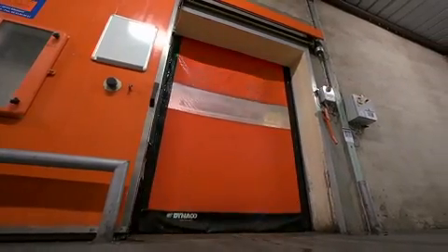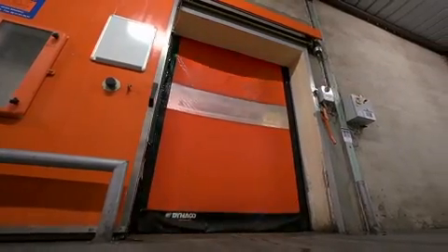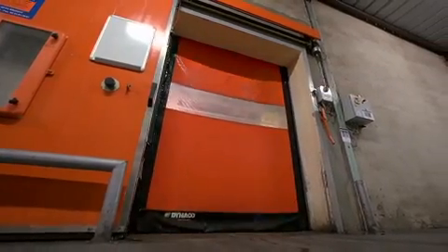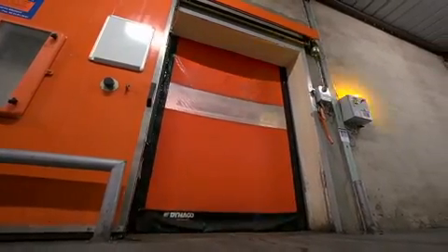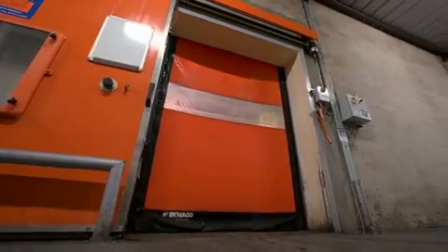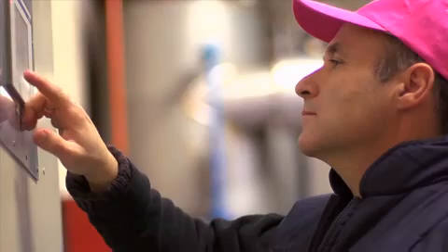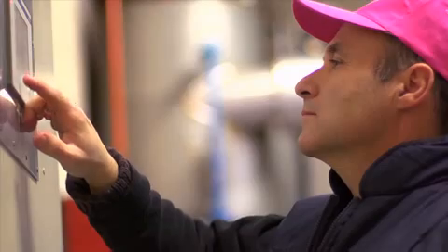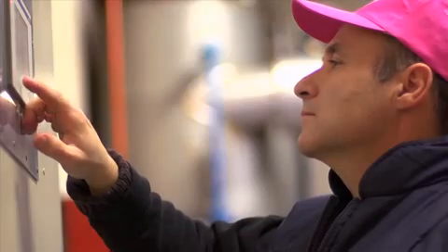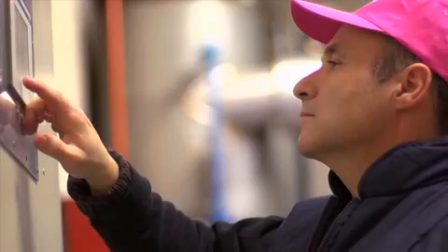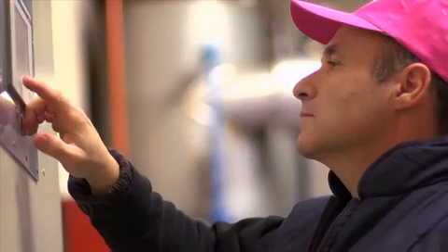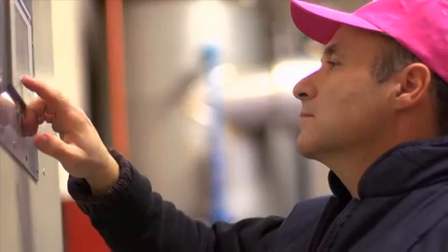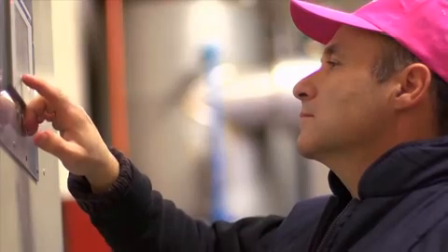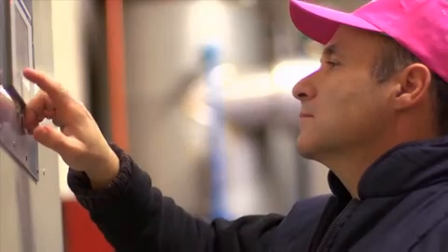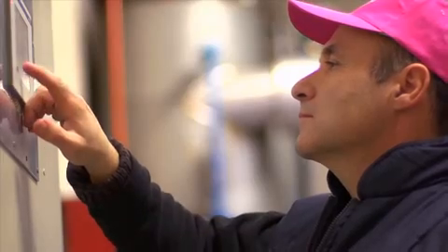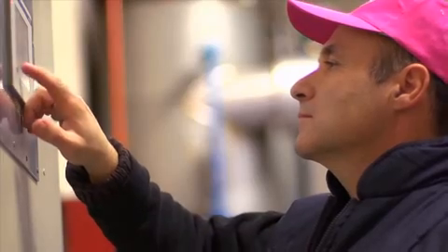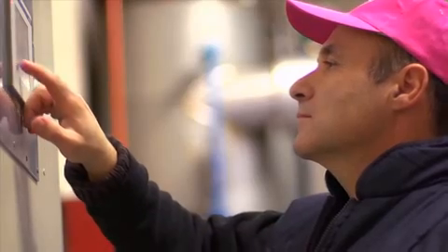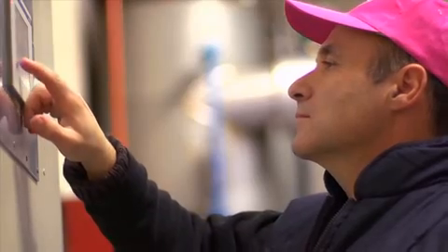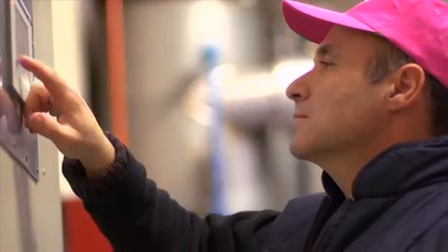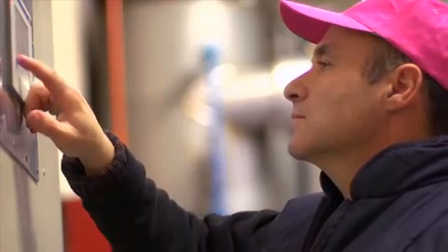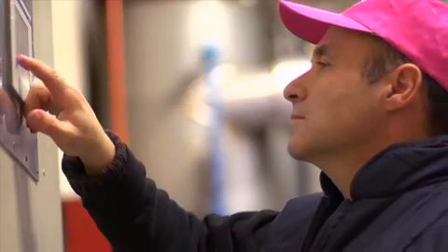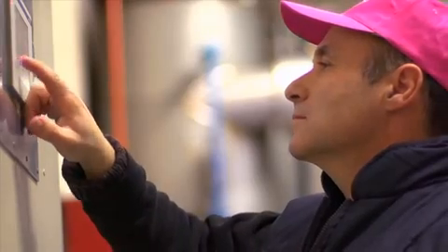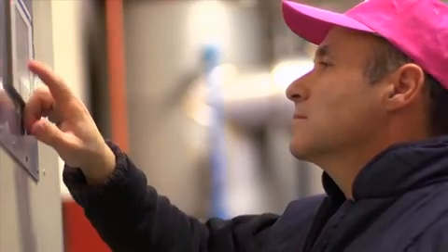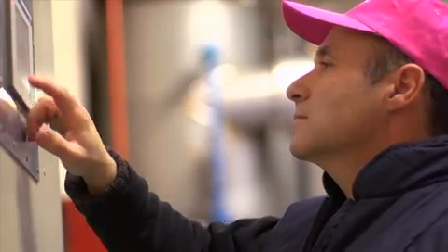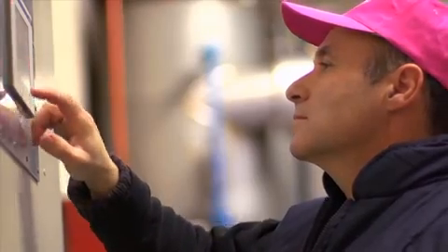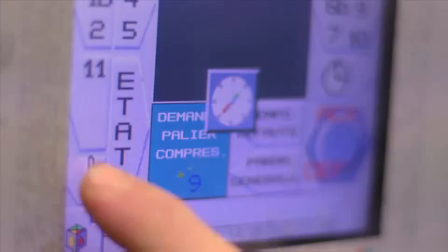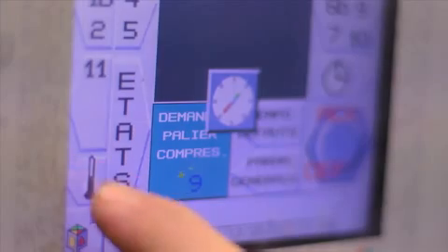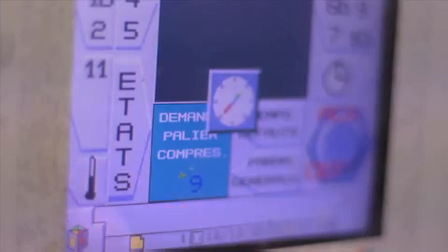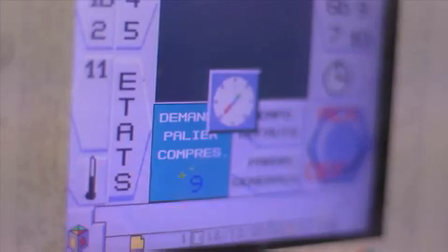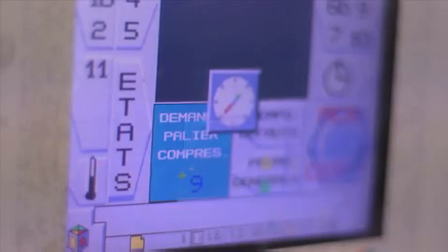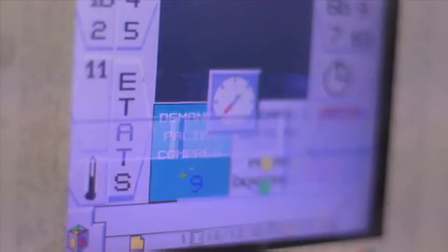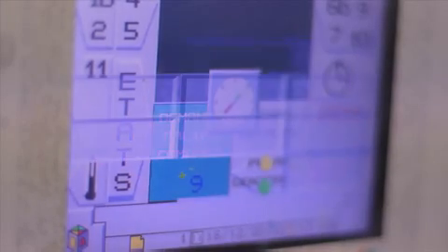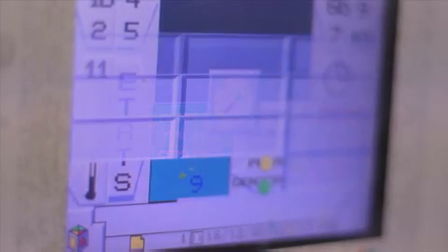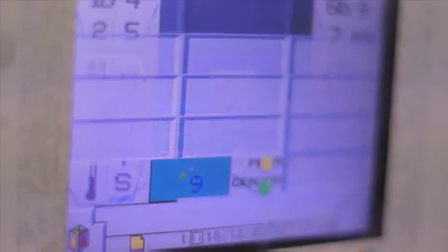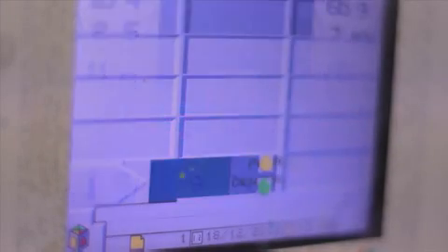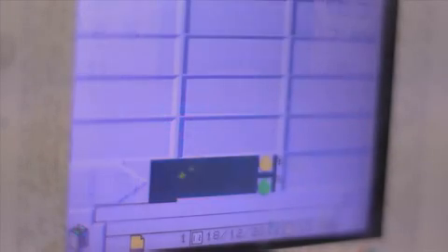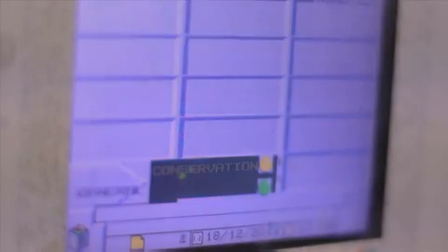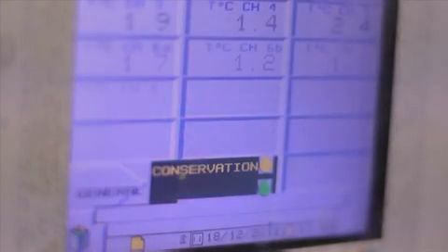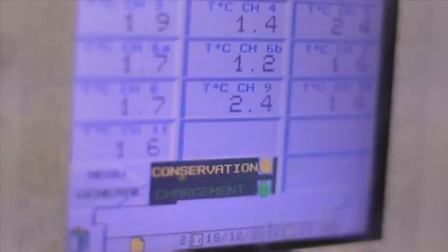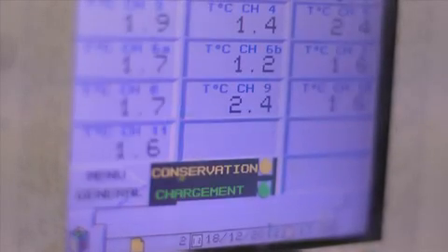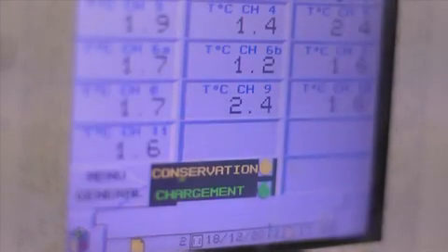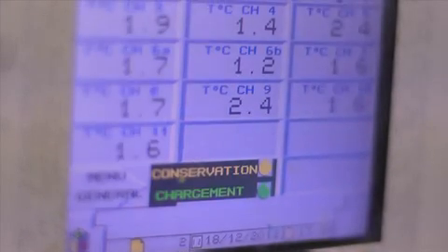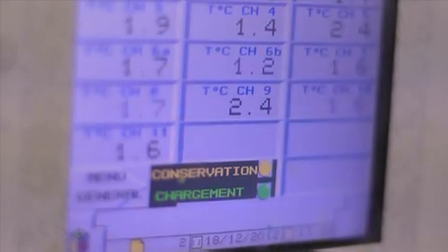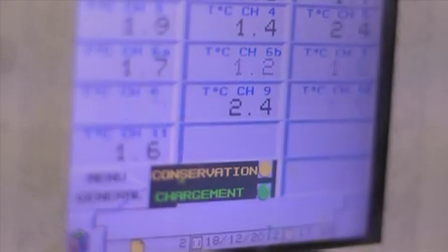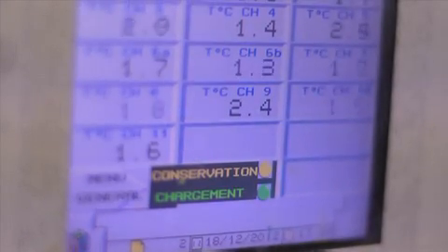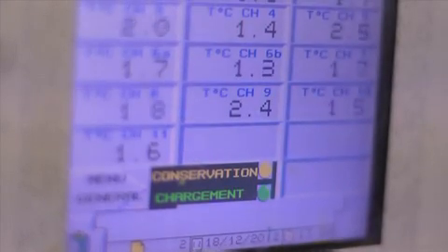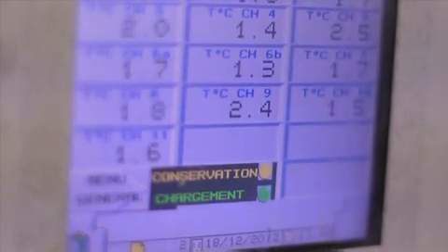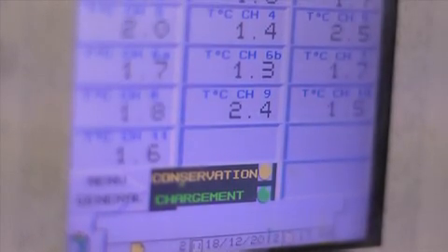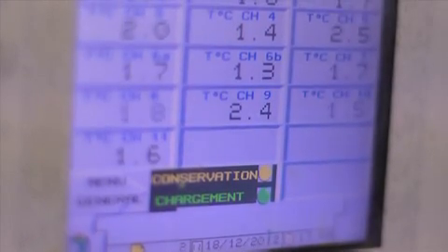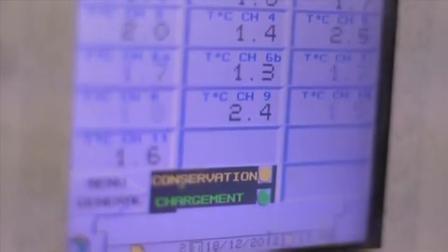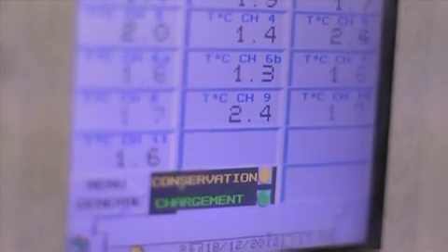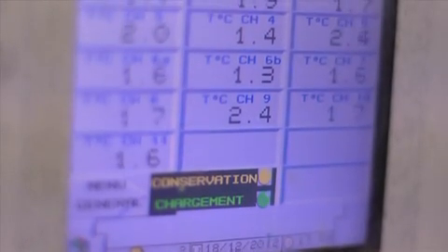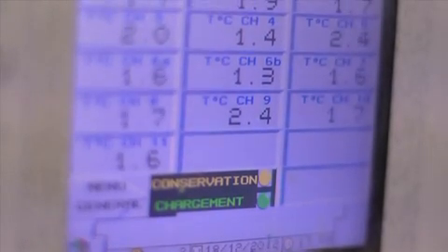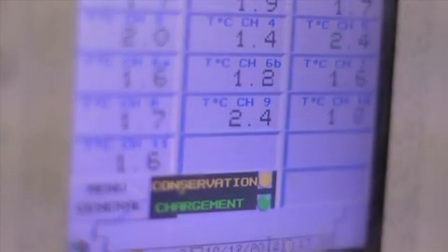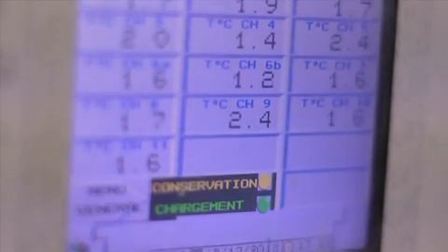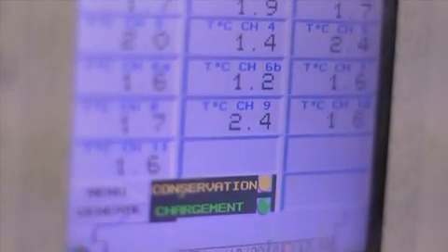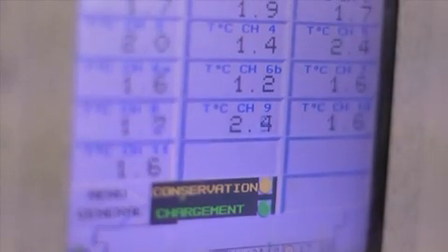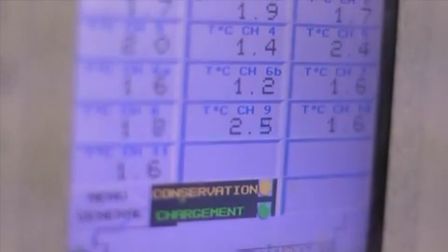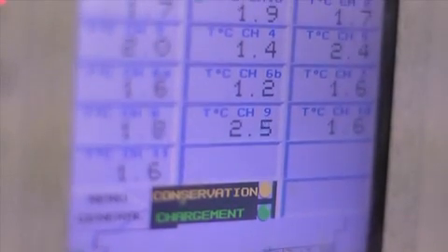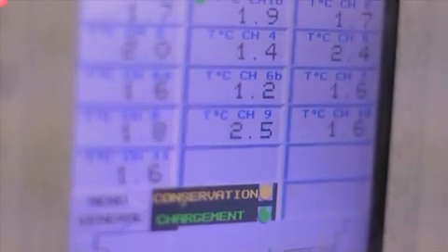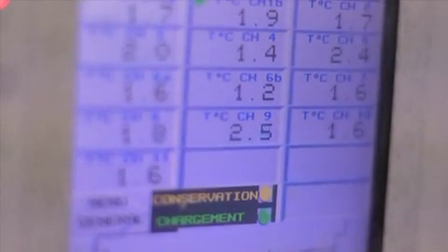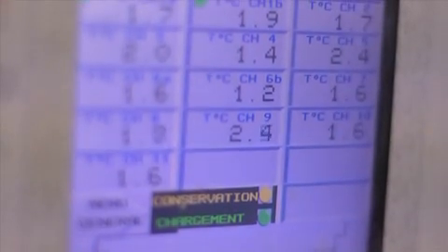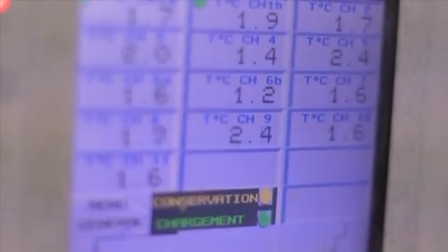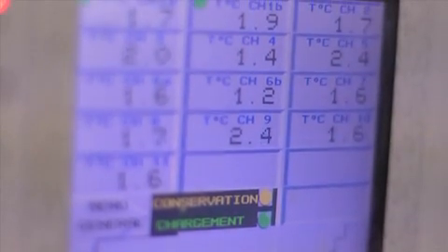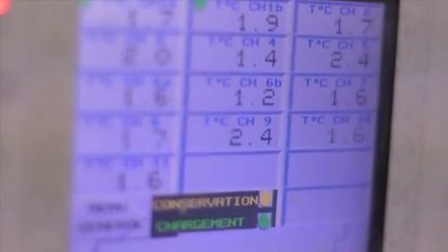De temperatuur en de atmosfeer worden elke dag exact gemeten en beheerst, zodat ze perfect aansluiten bij de behoeften van het appelras.